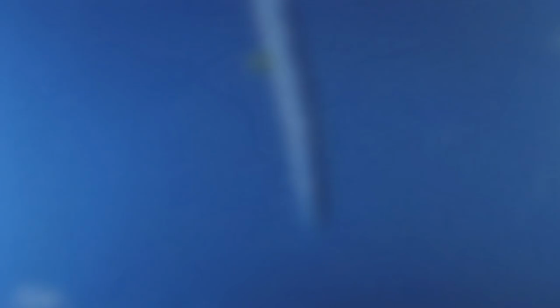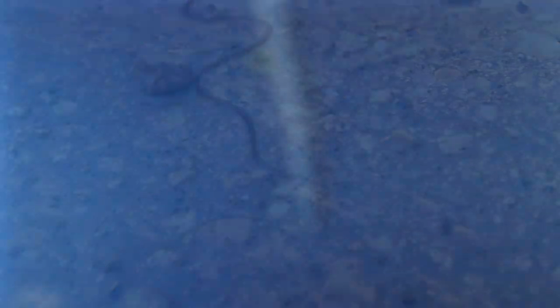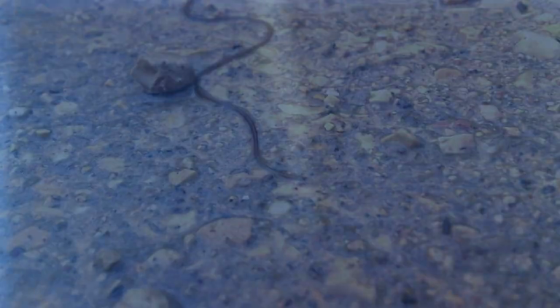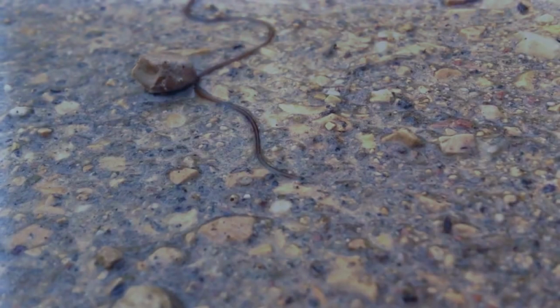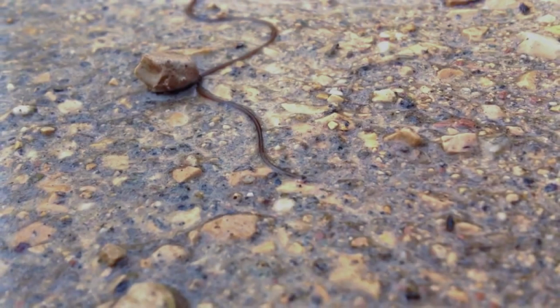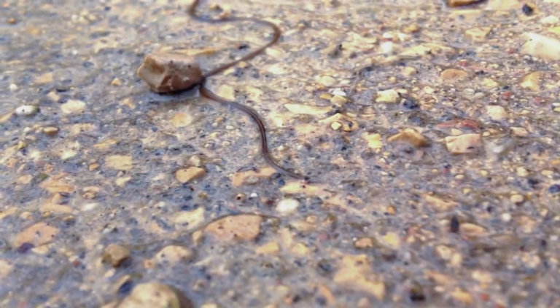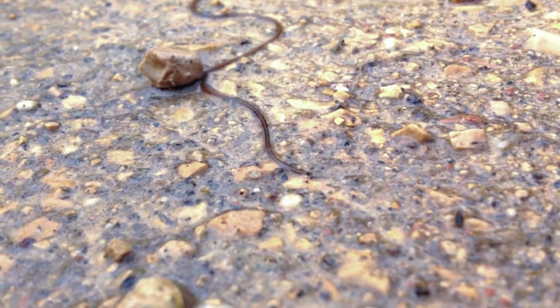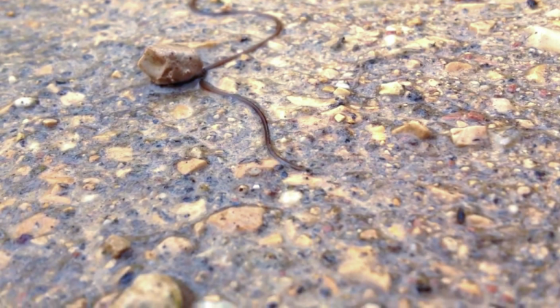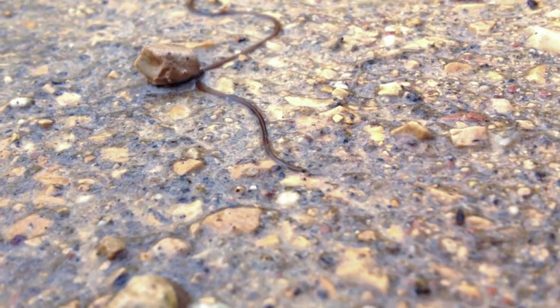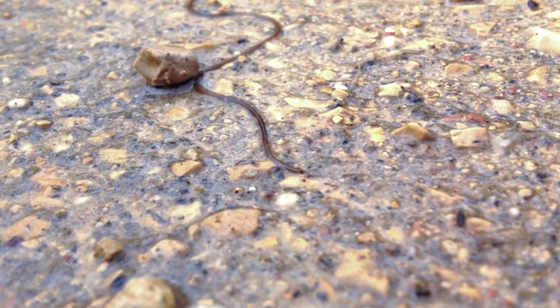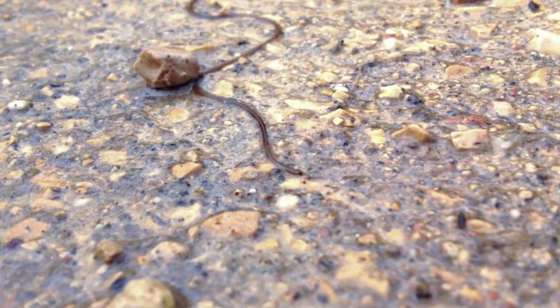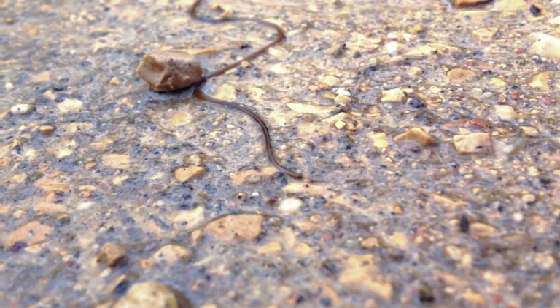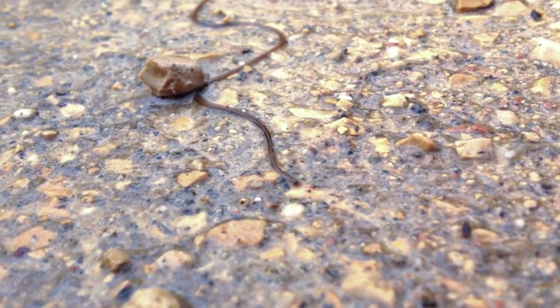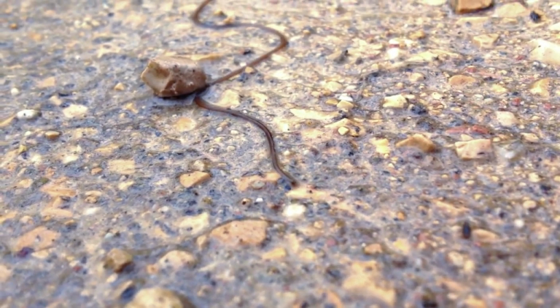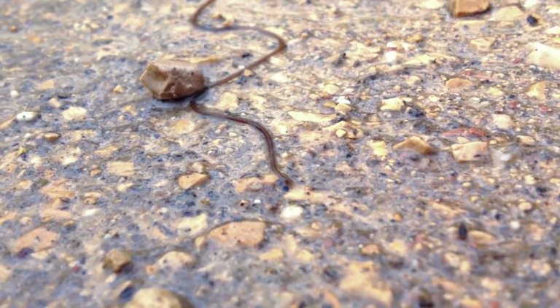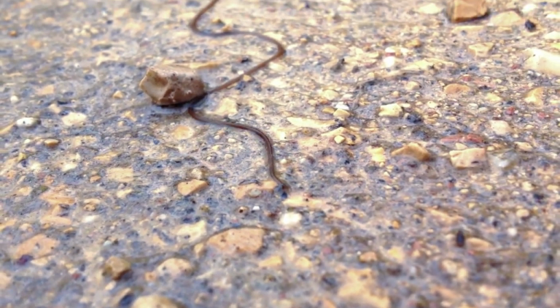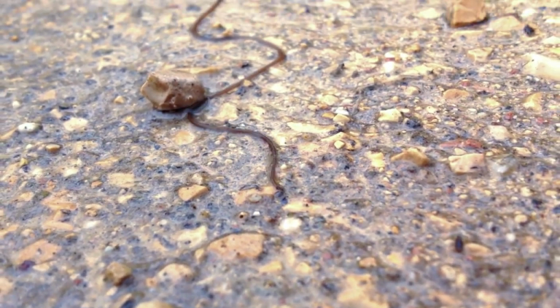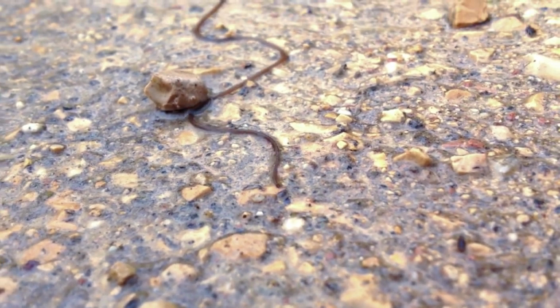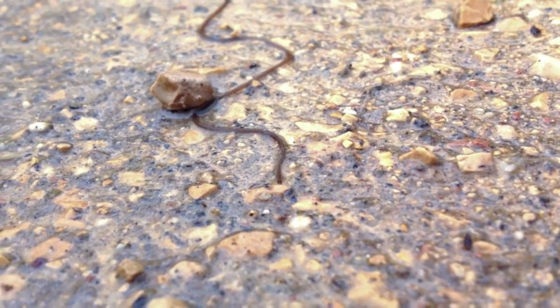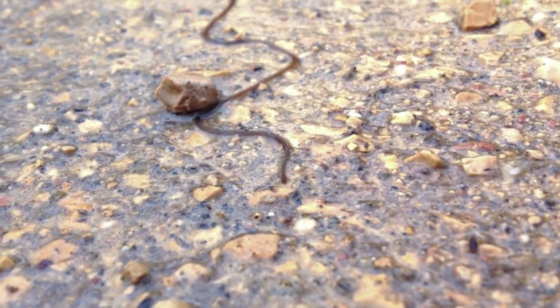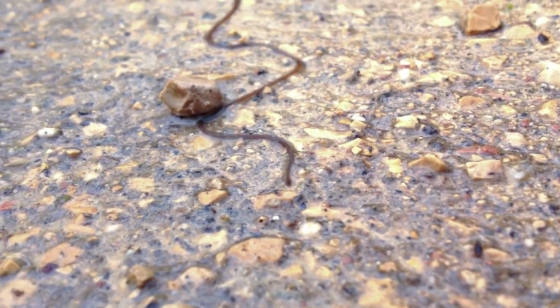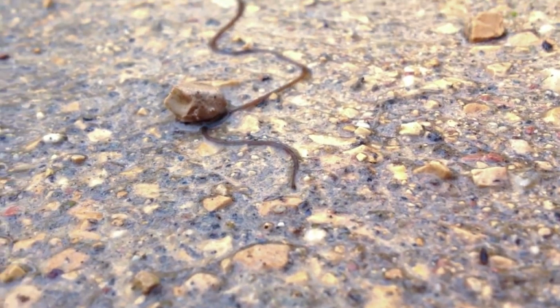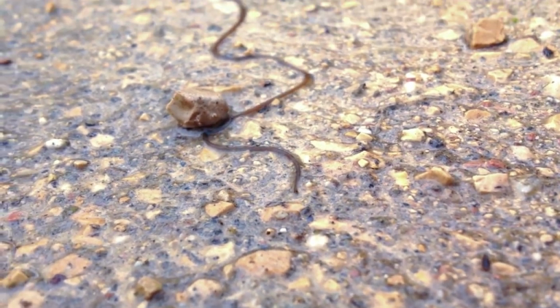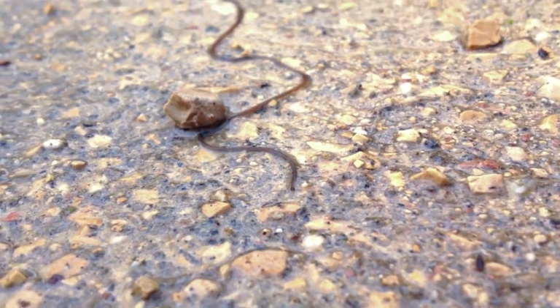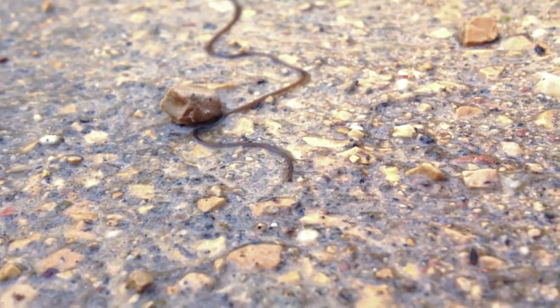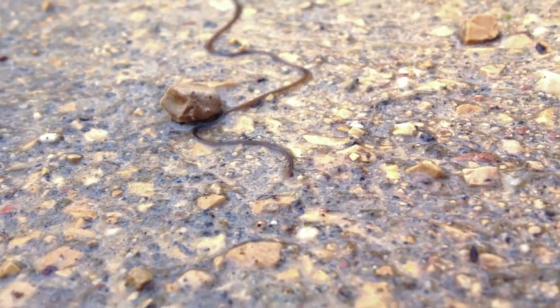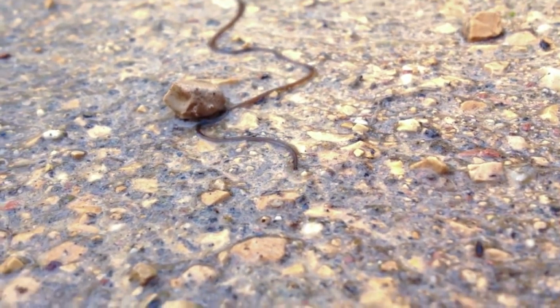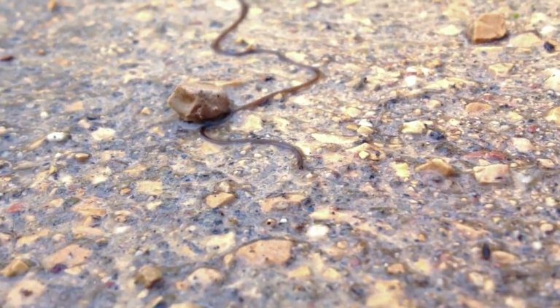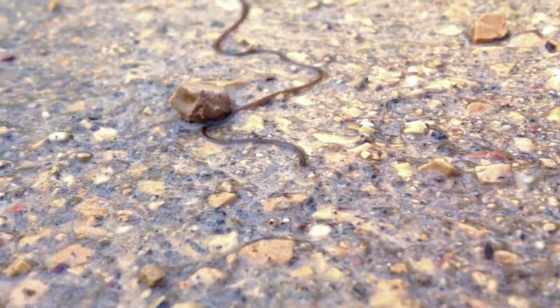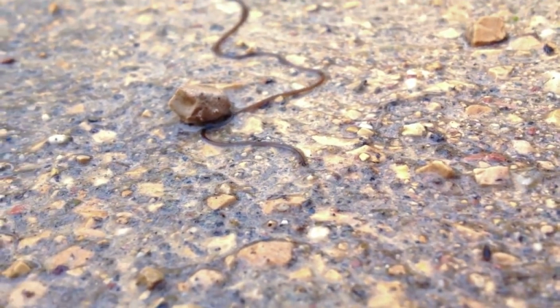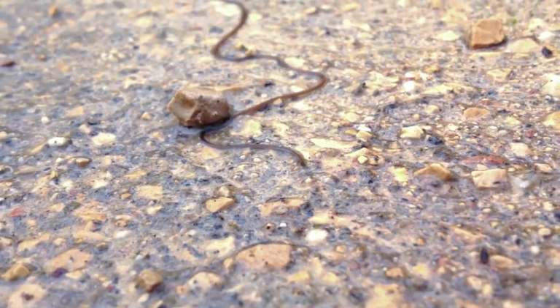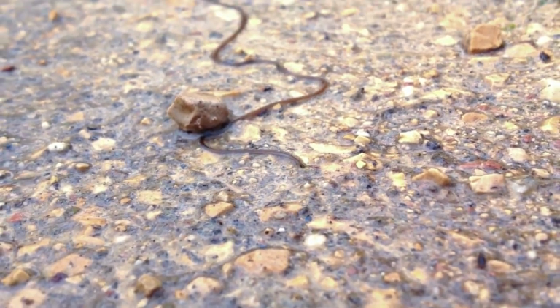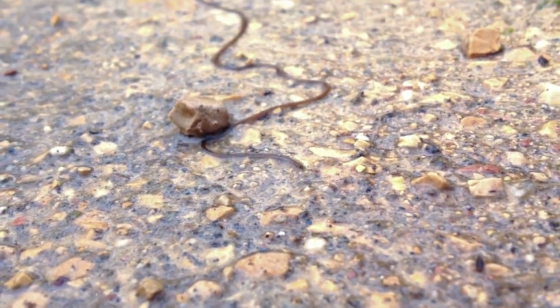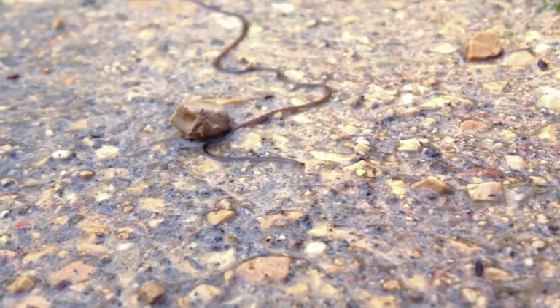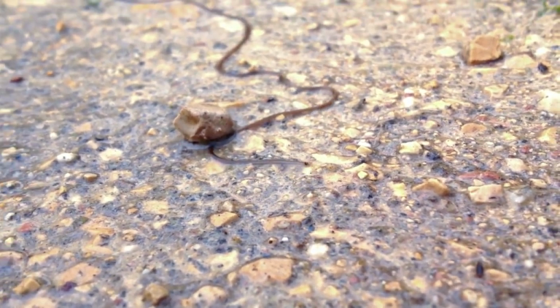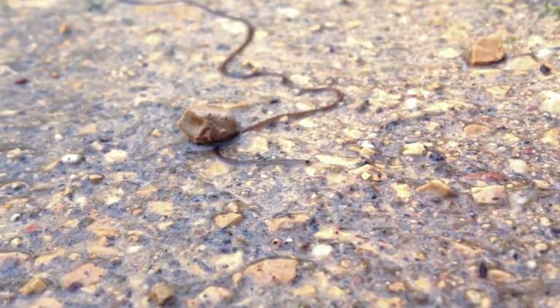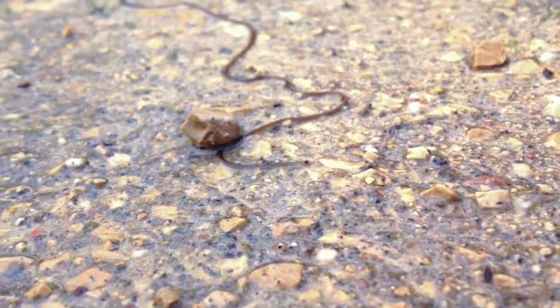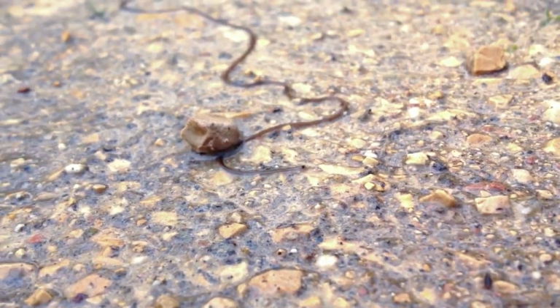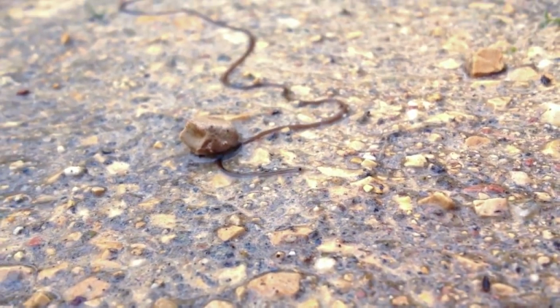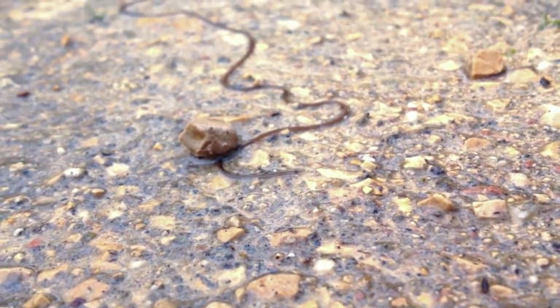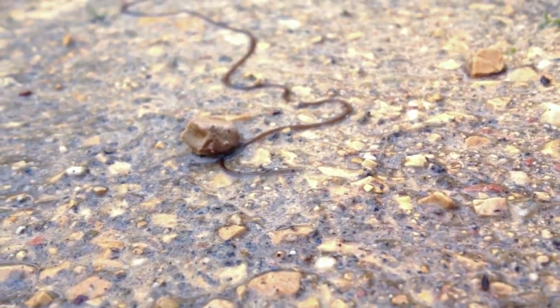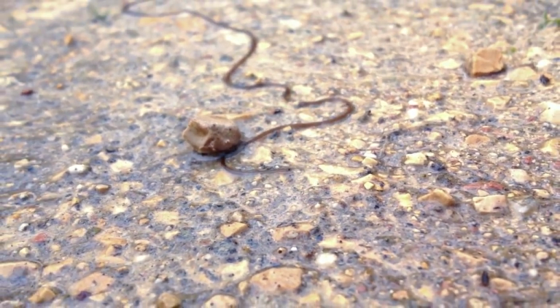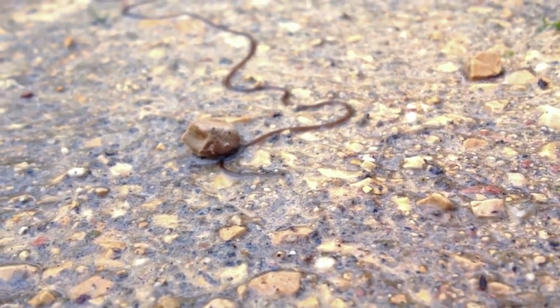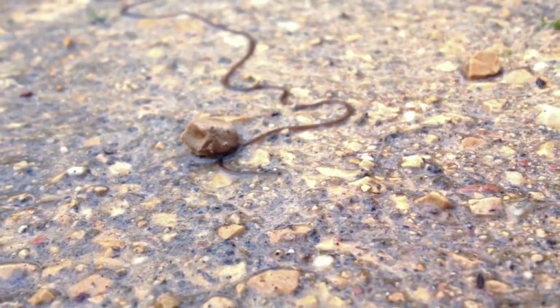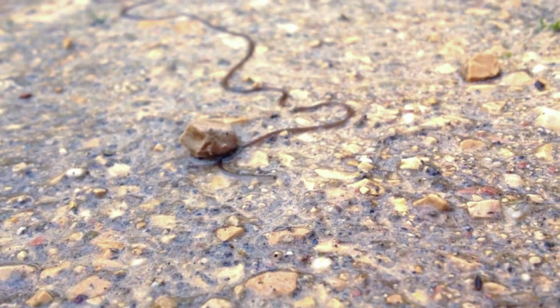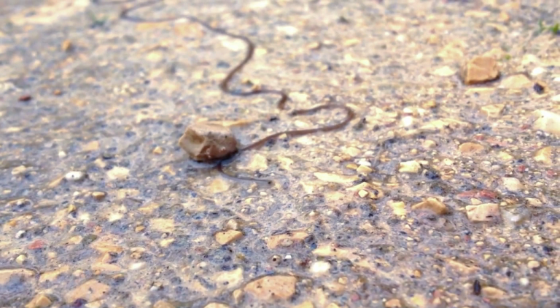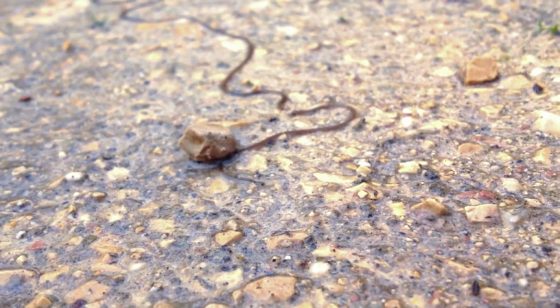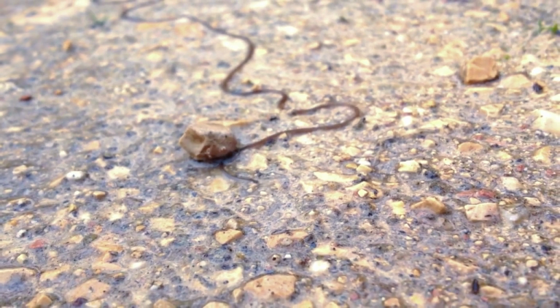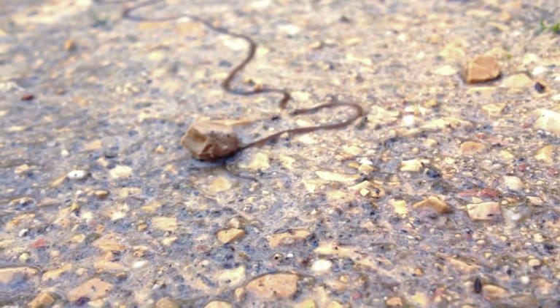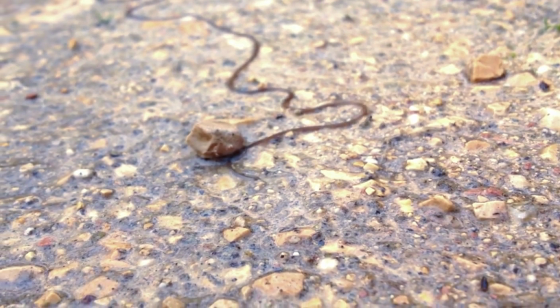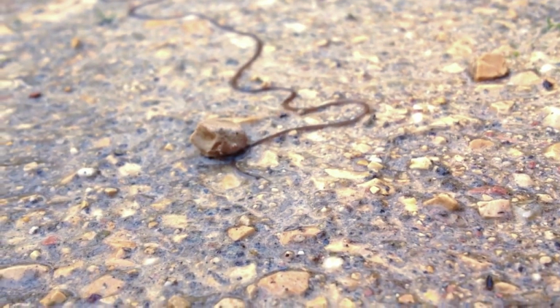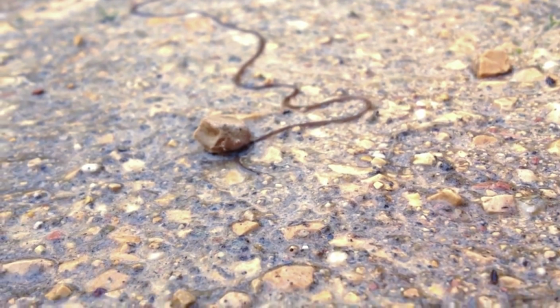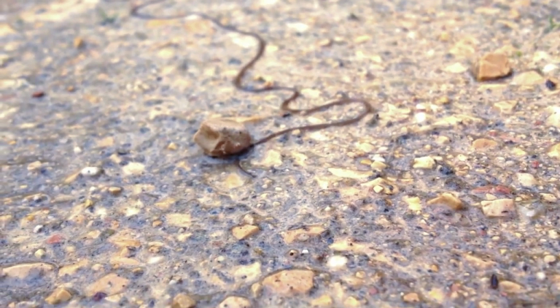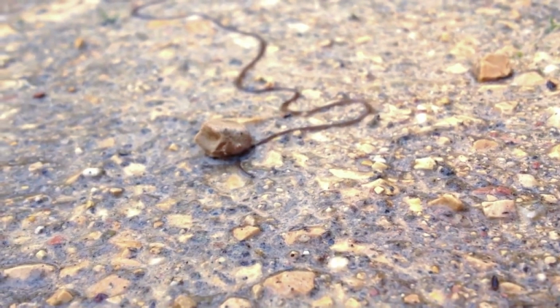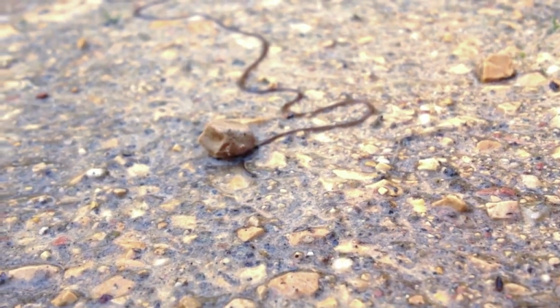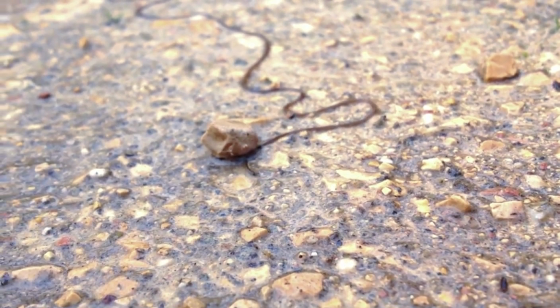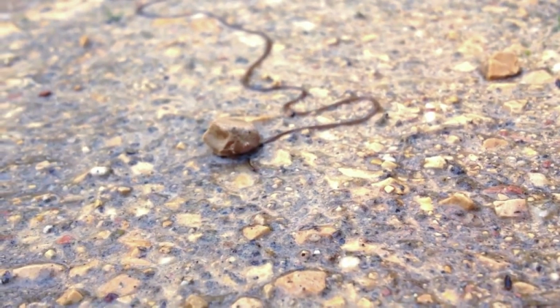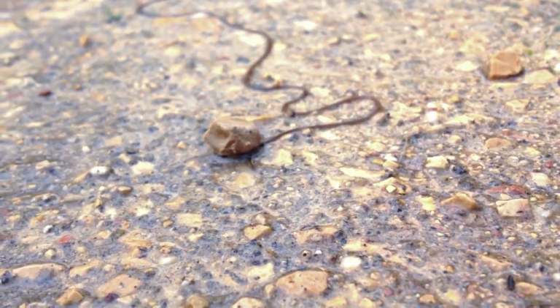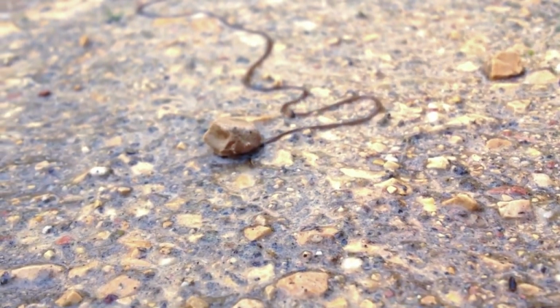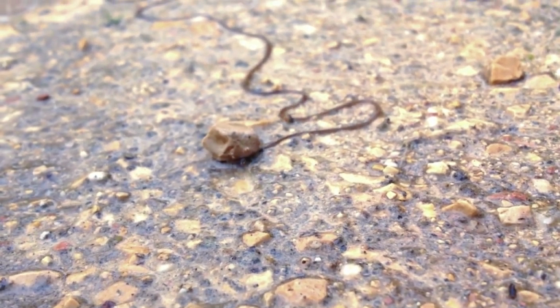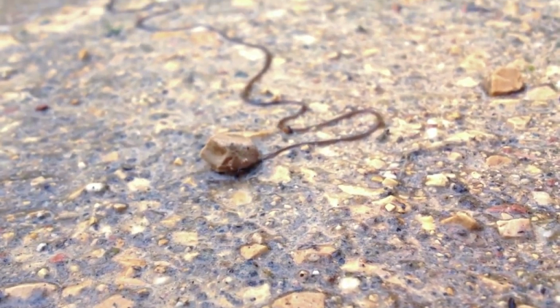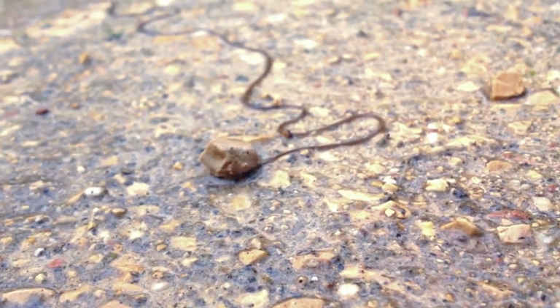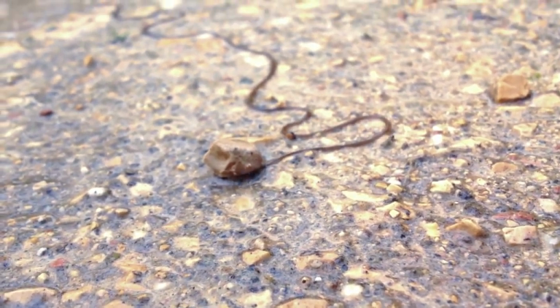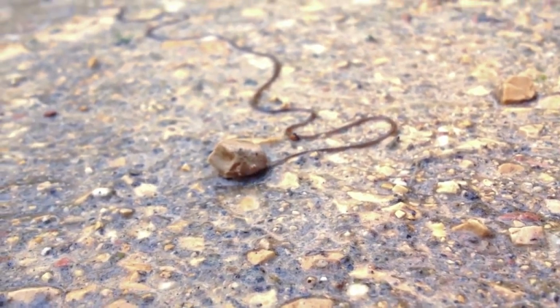Adult horsehairworms have a non-functional stomach, so they don't eat, but they can still live for months.